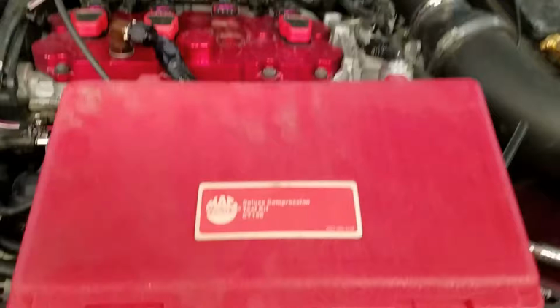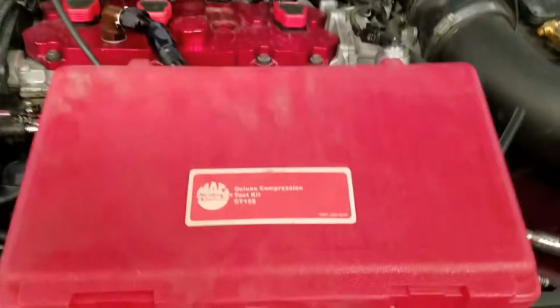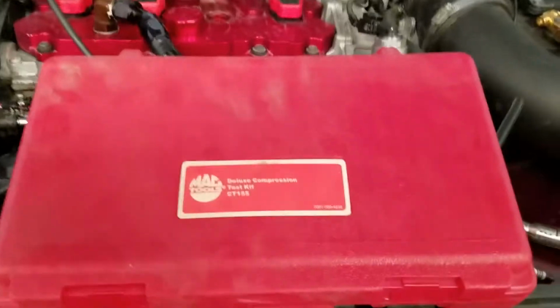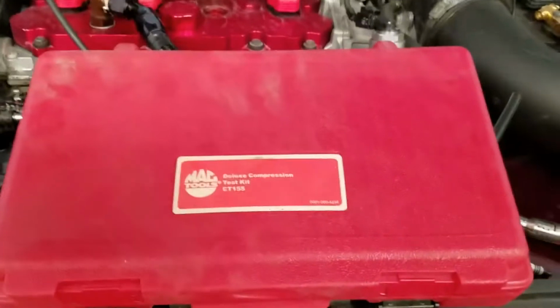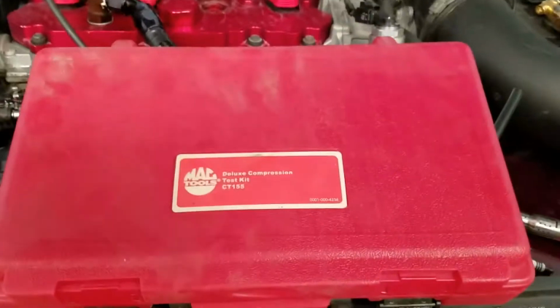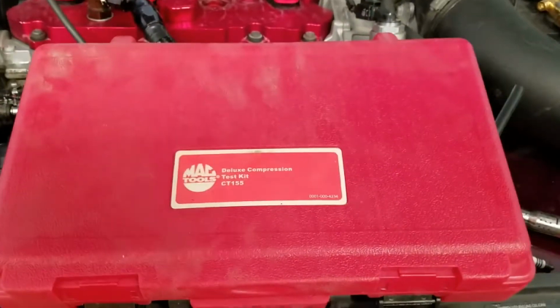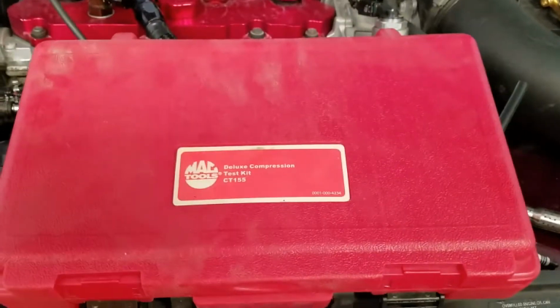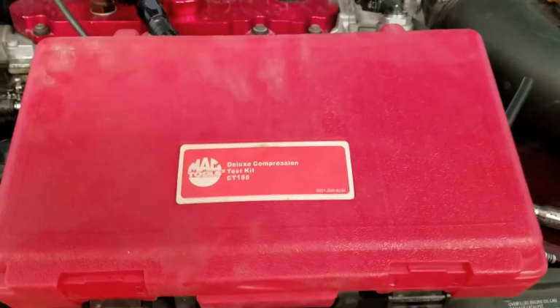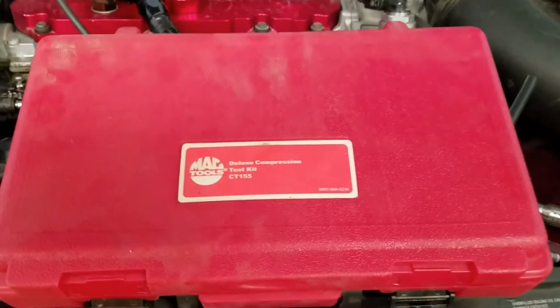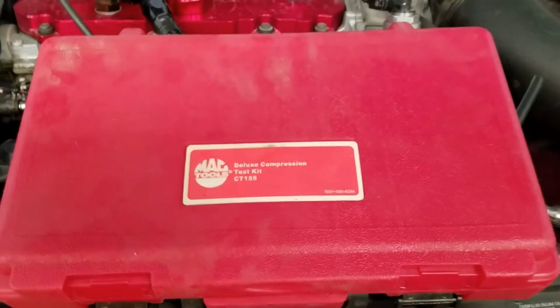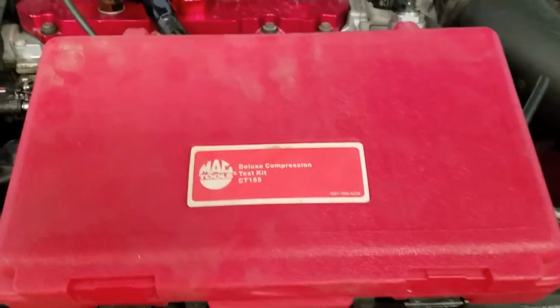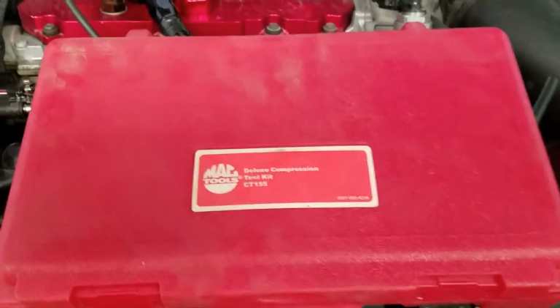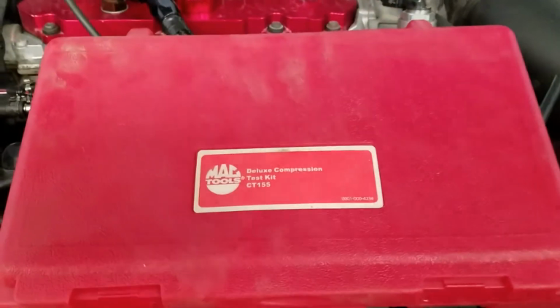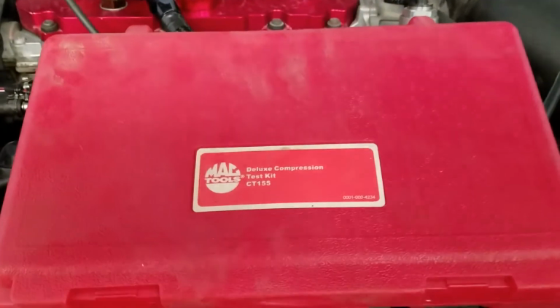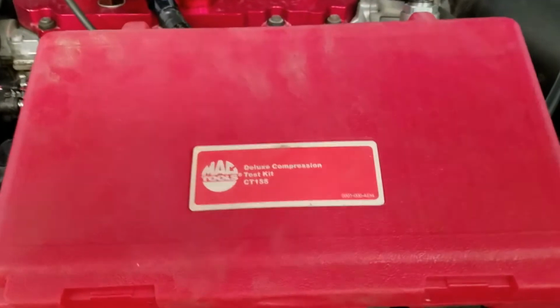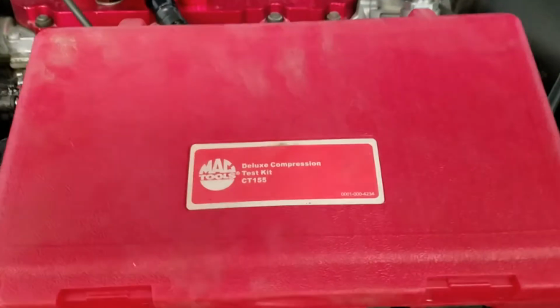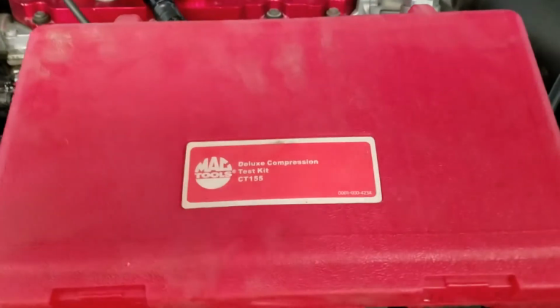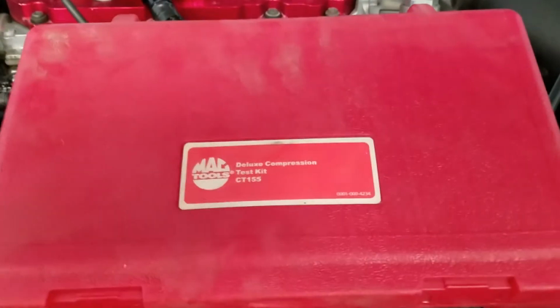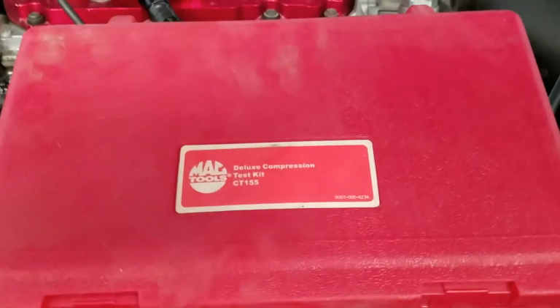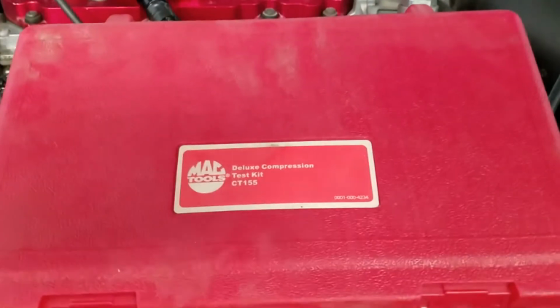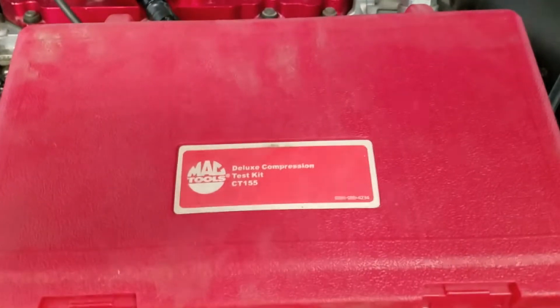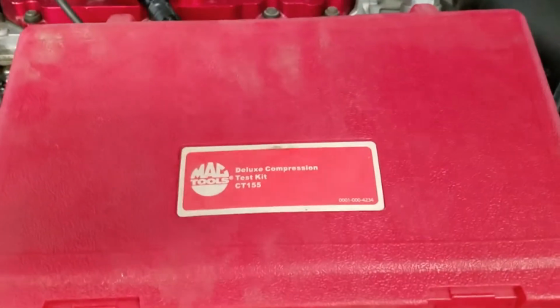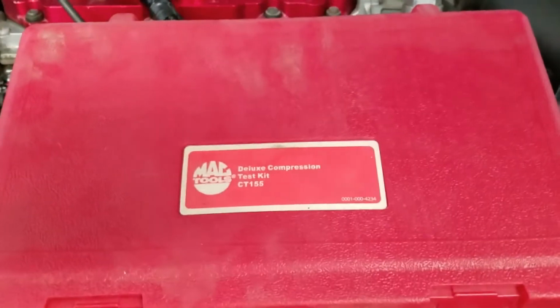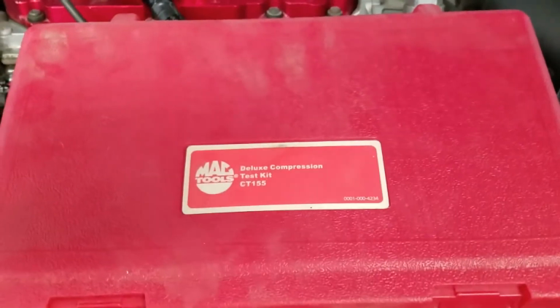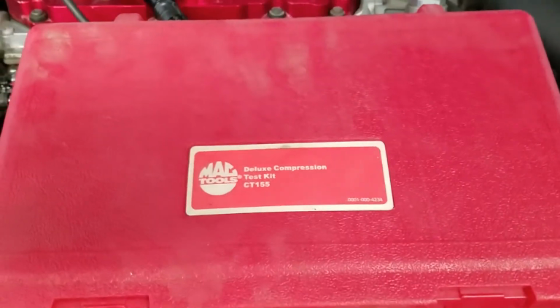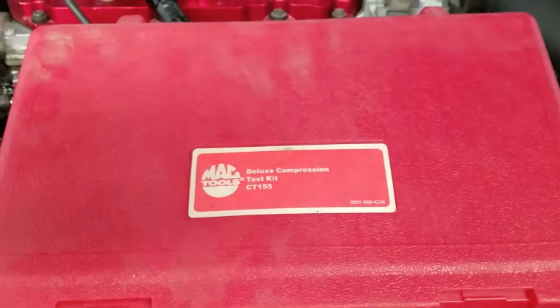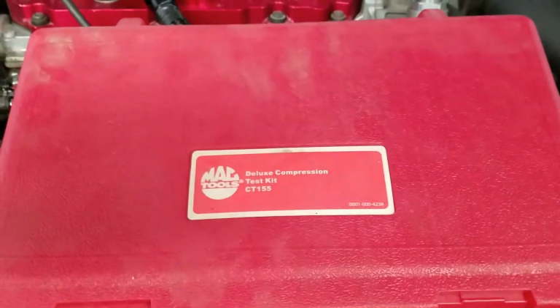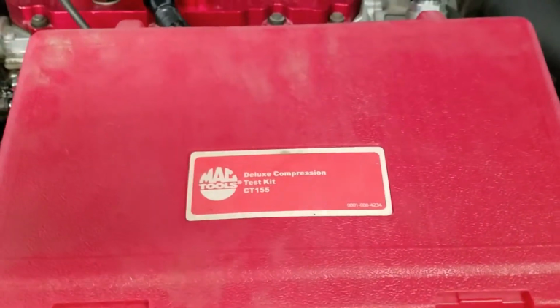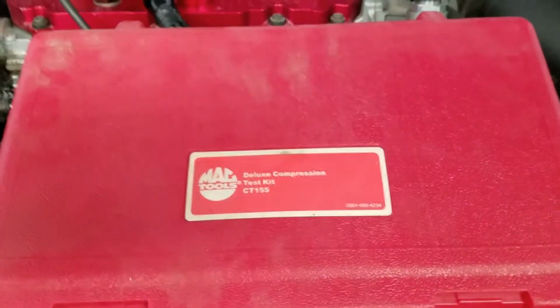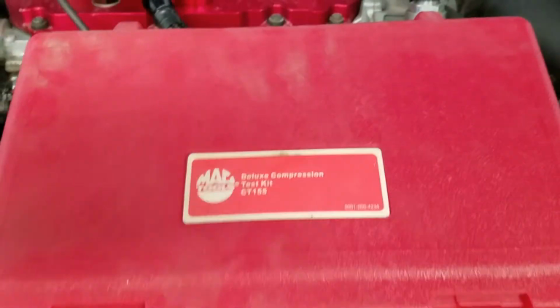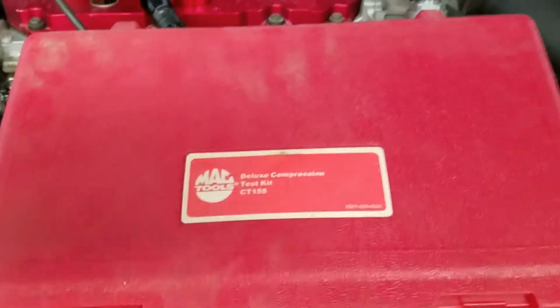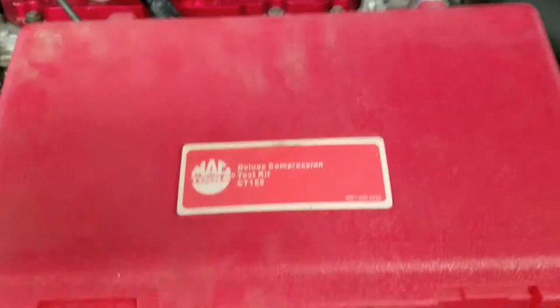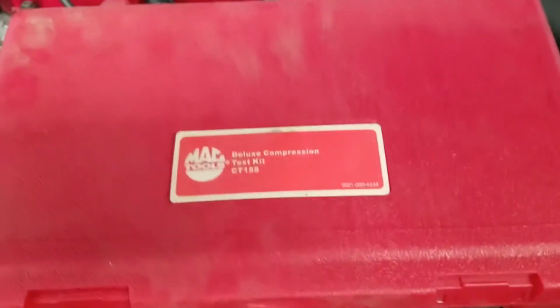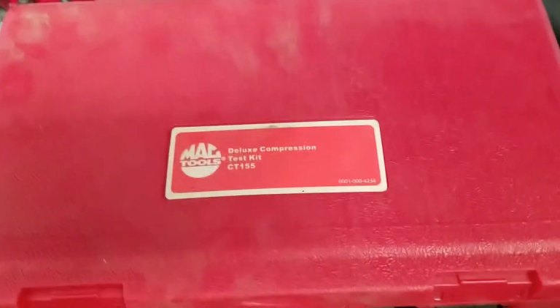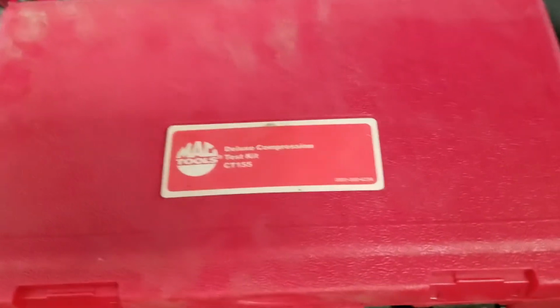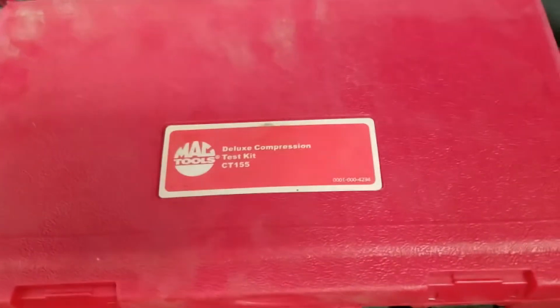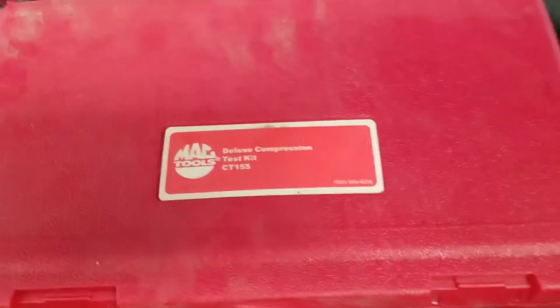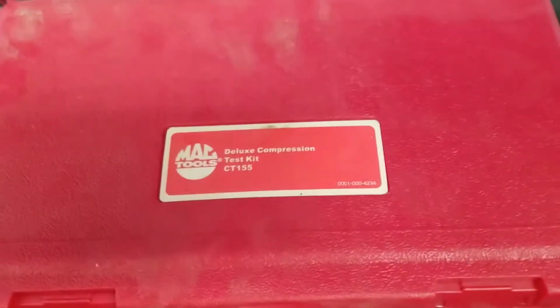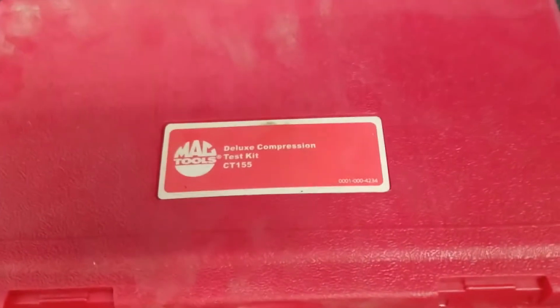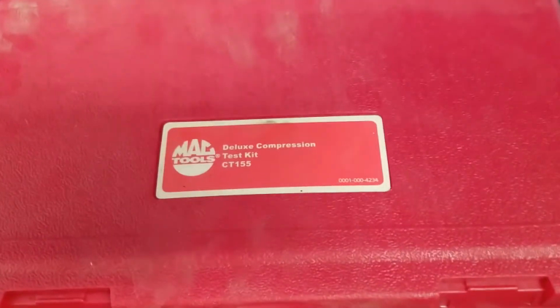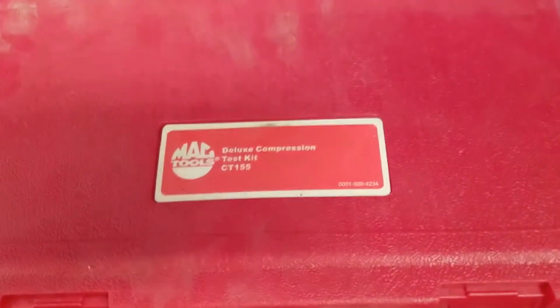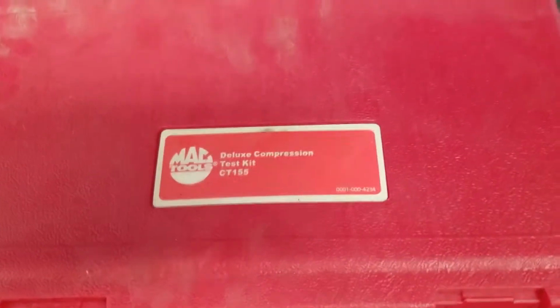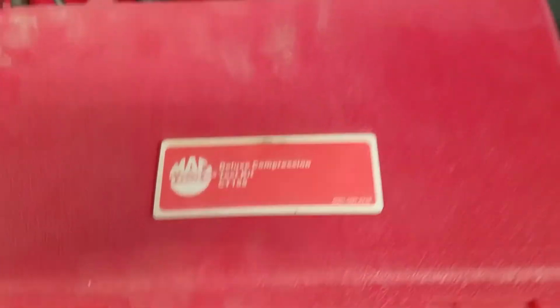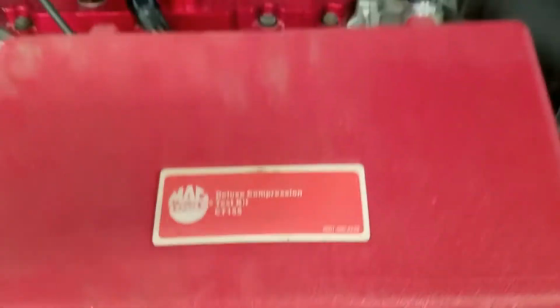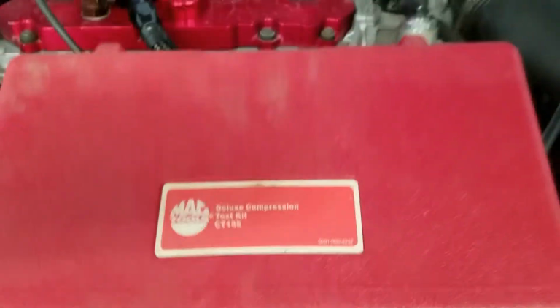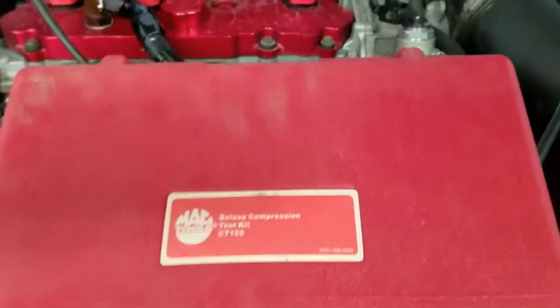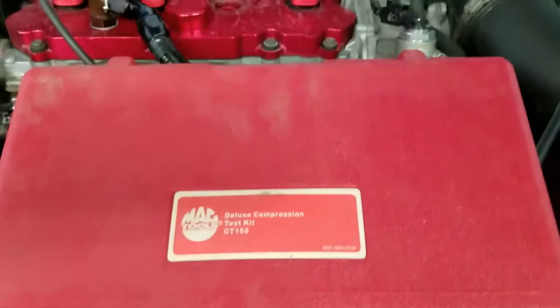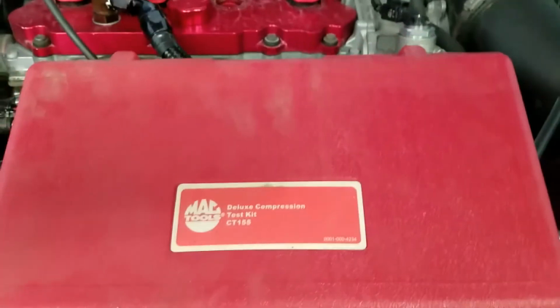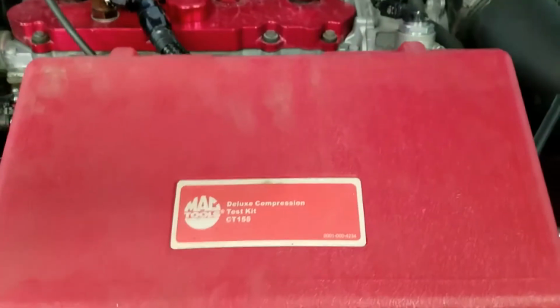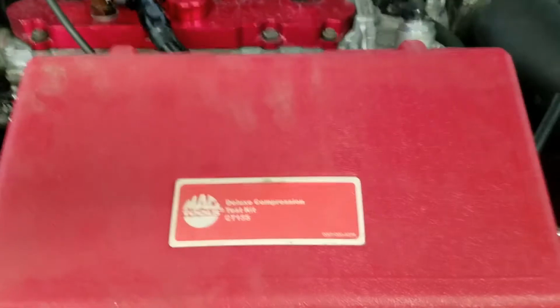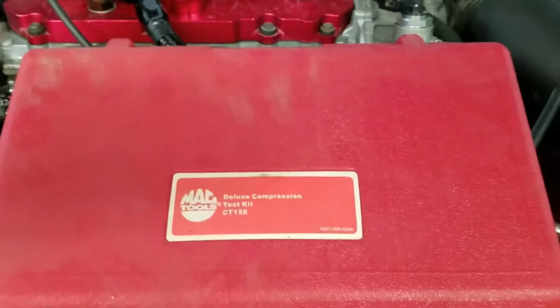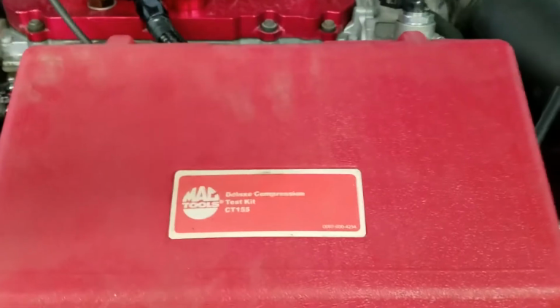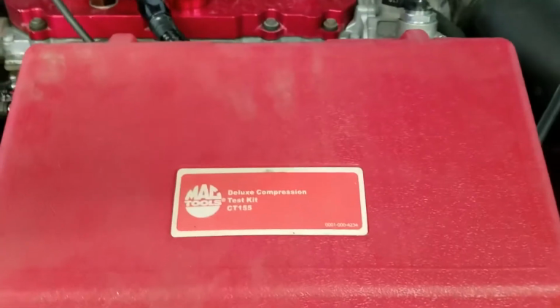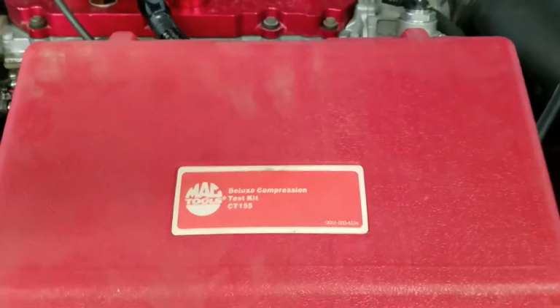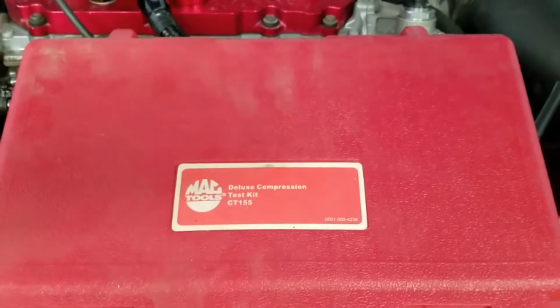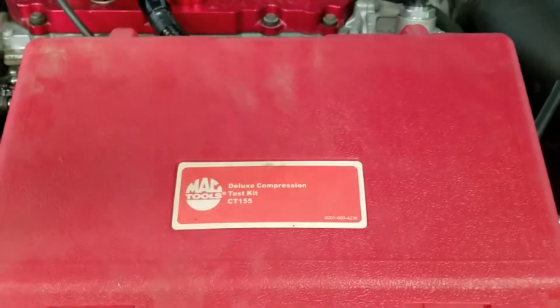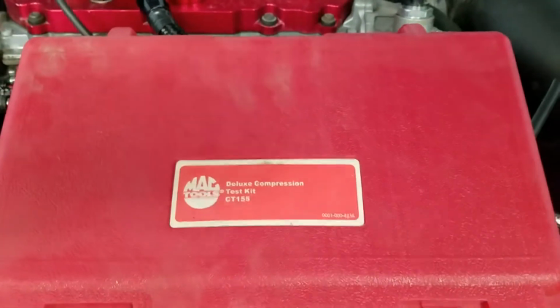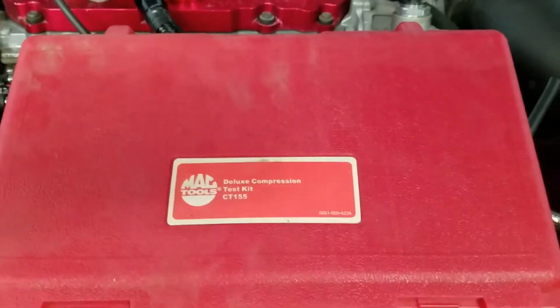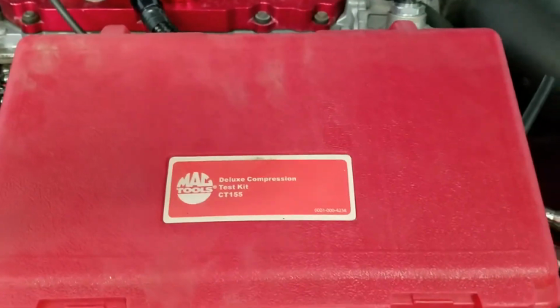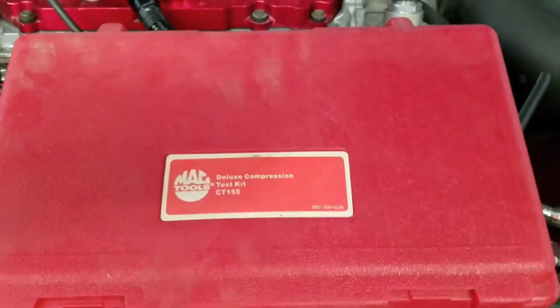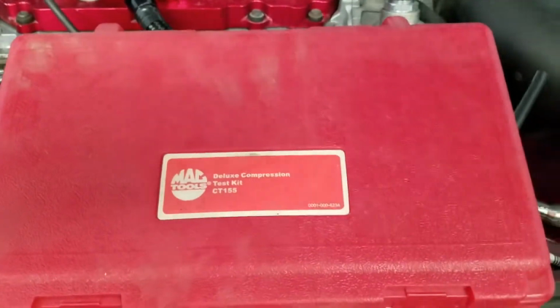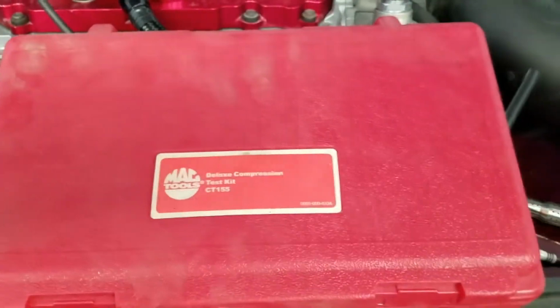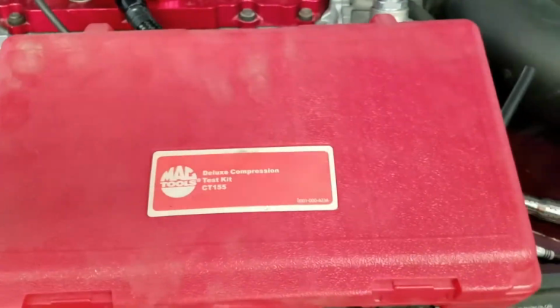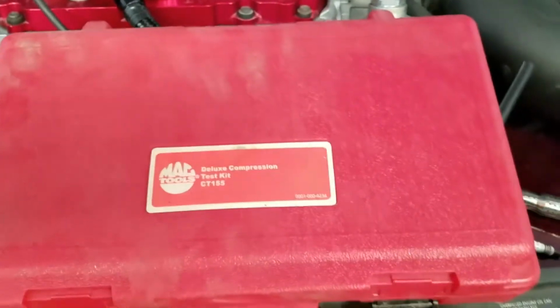Hey guys, do you know how to use a compression tester? Well, this video ought to teach you how to use one.